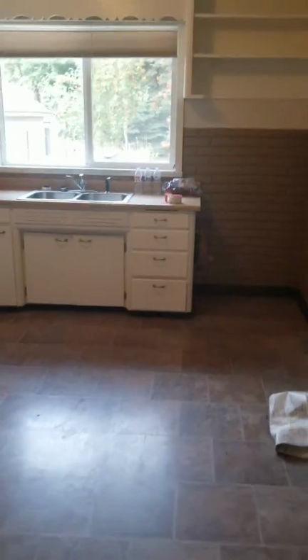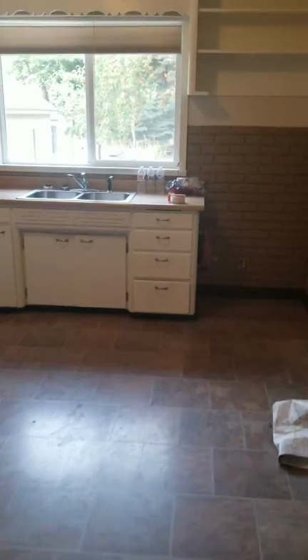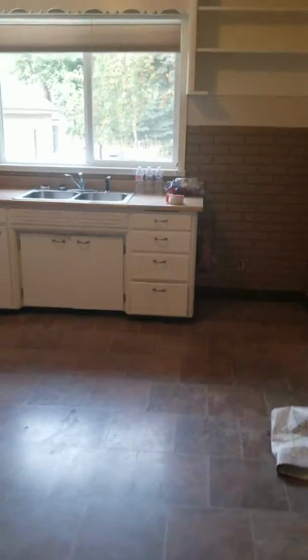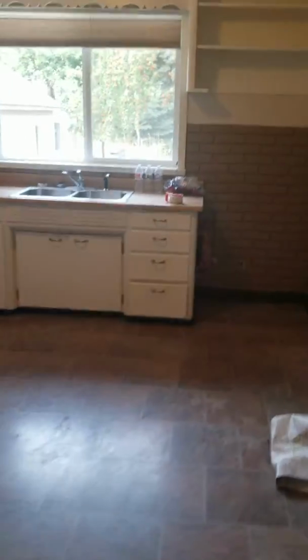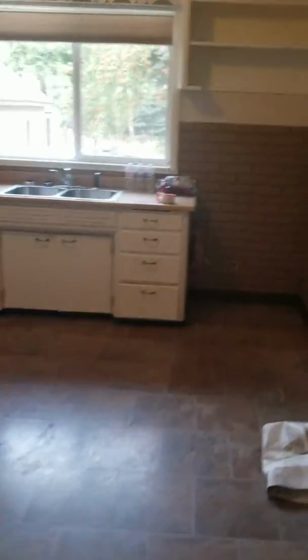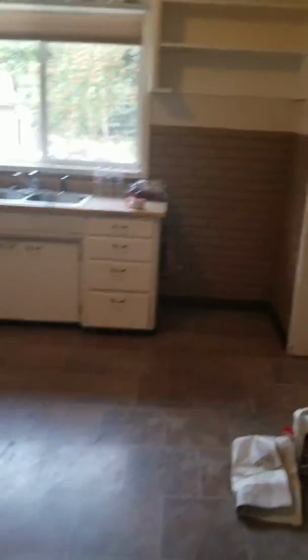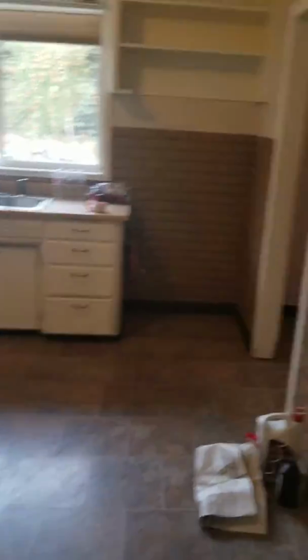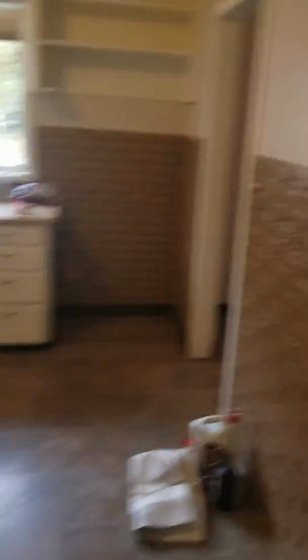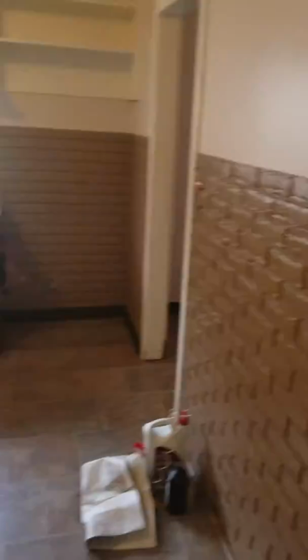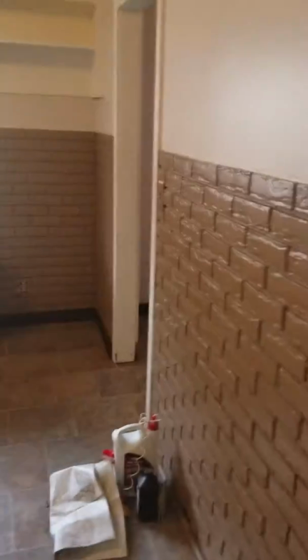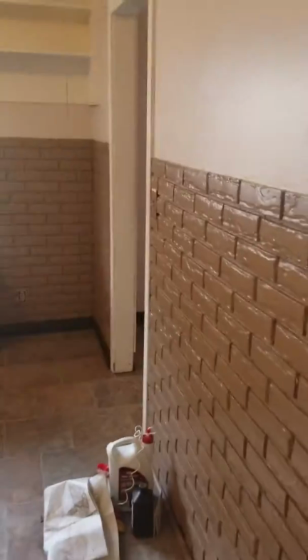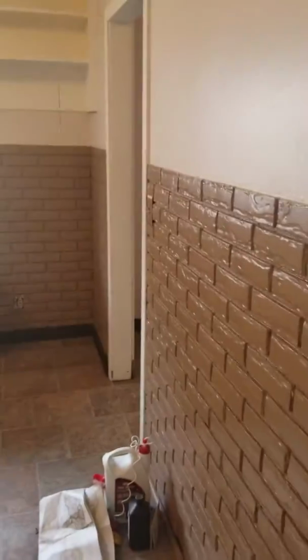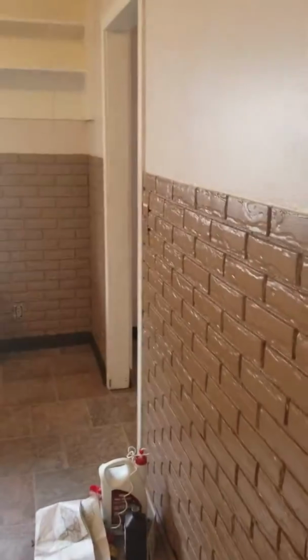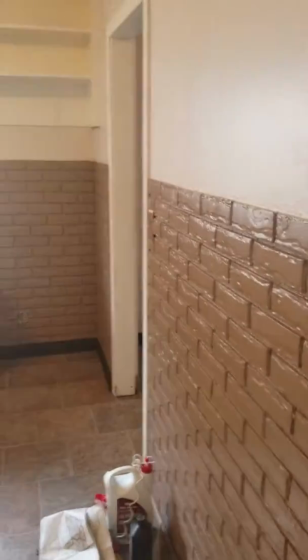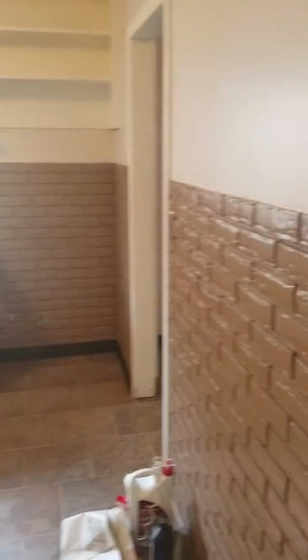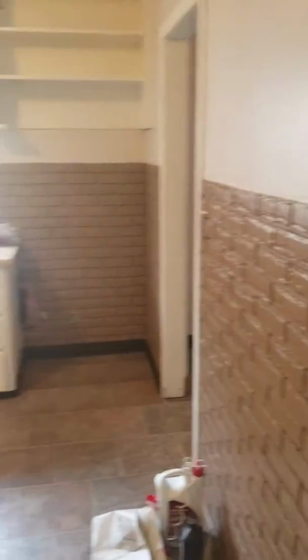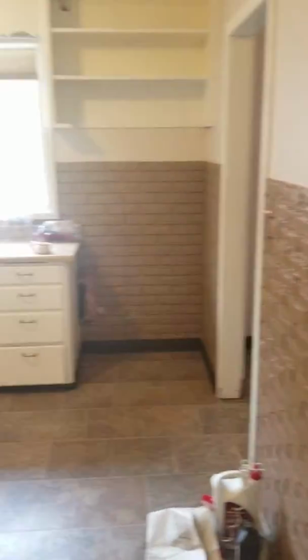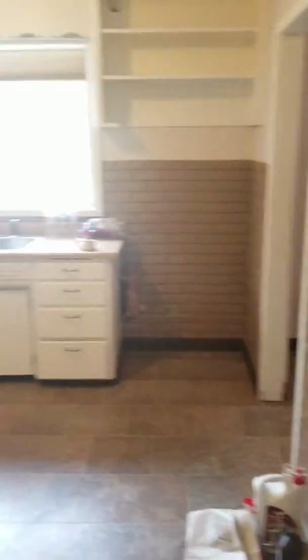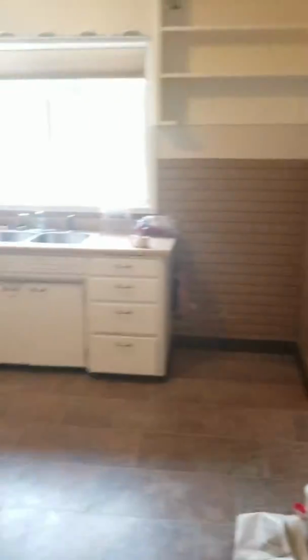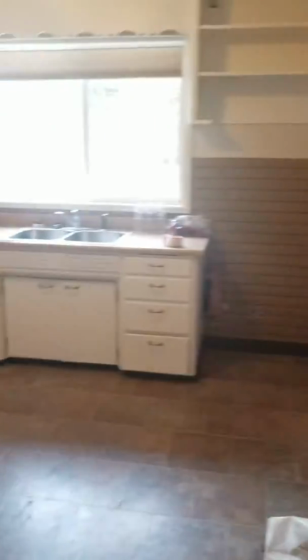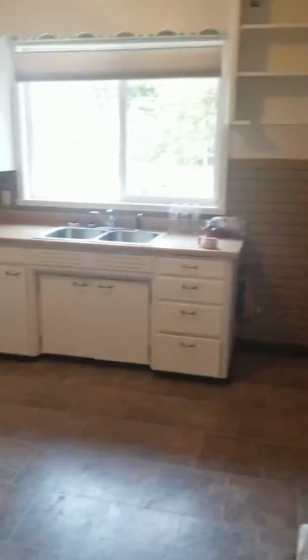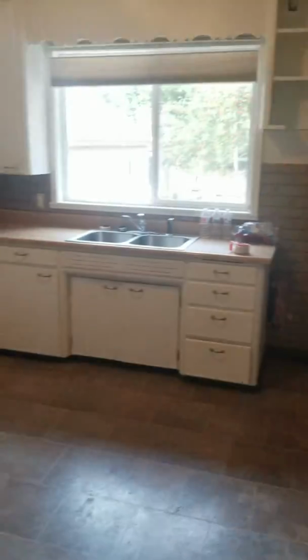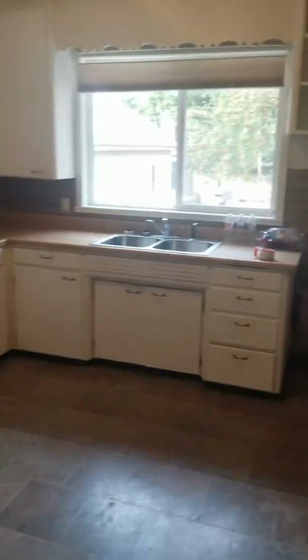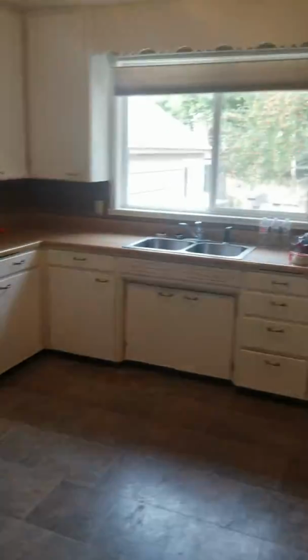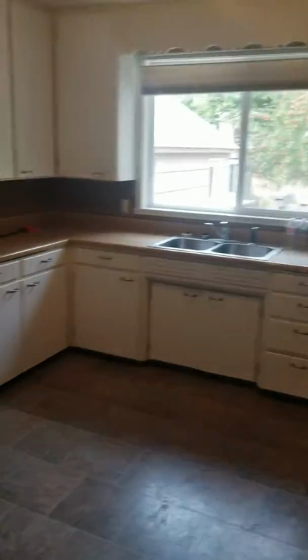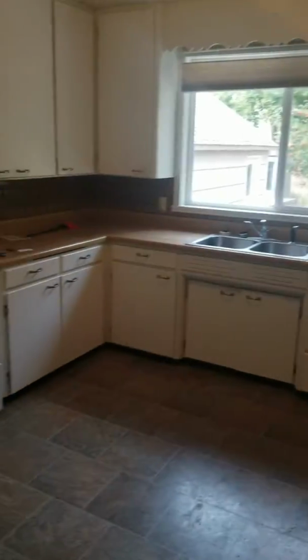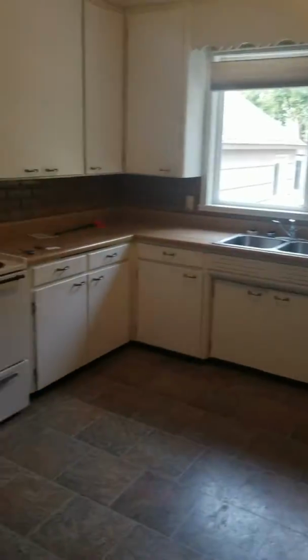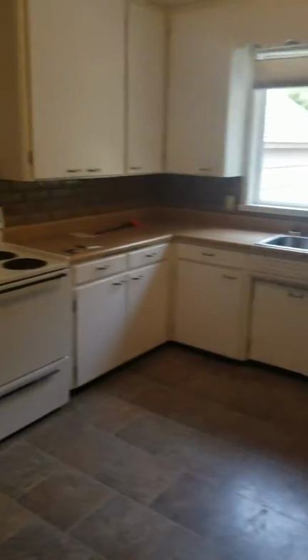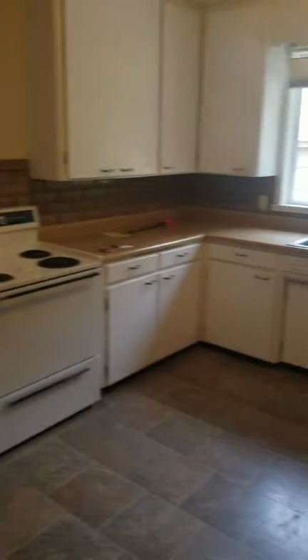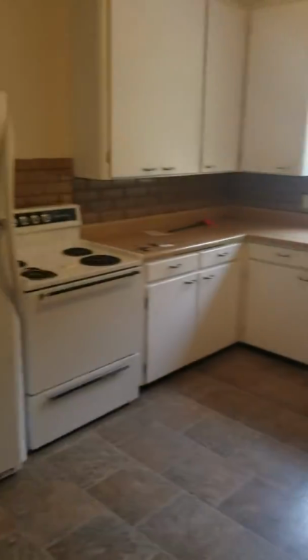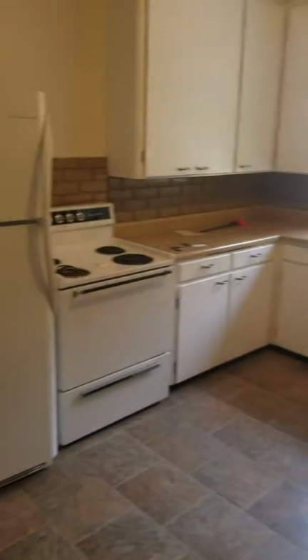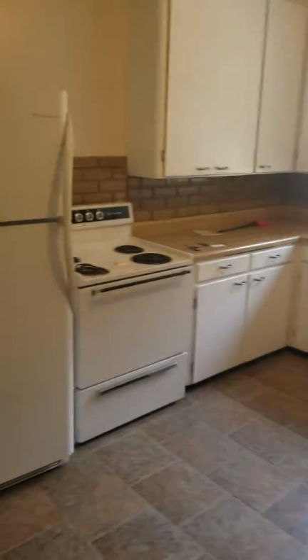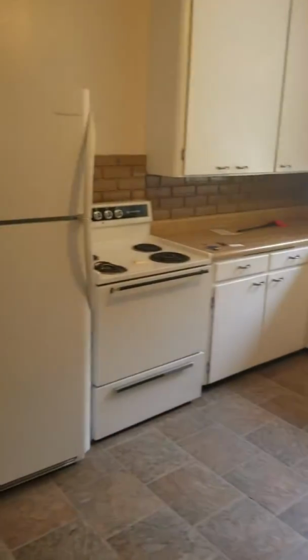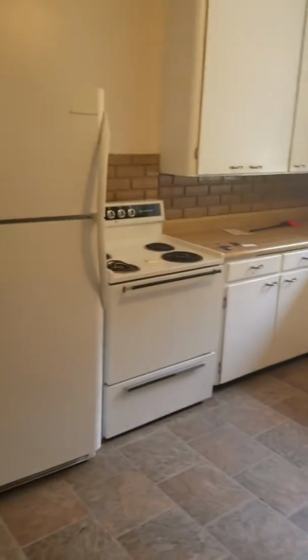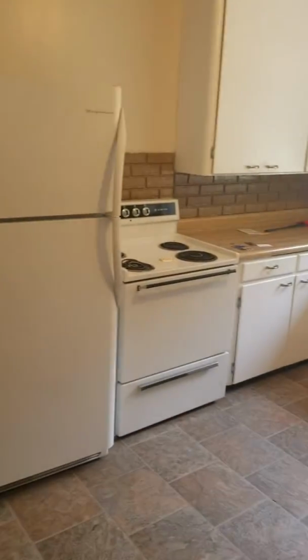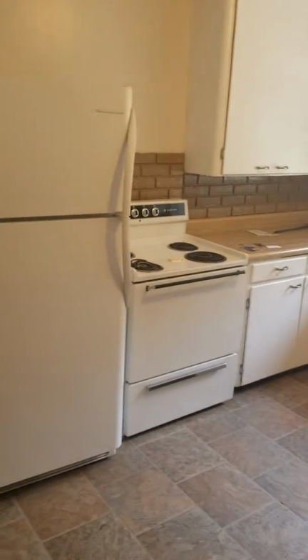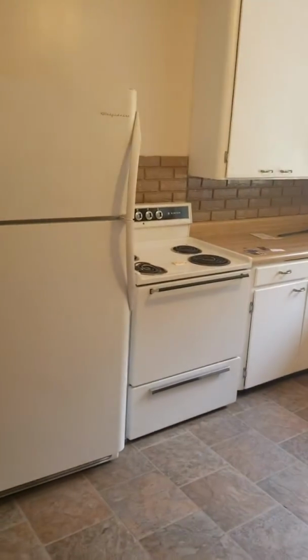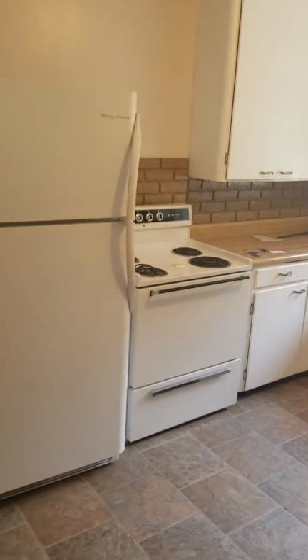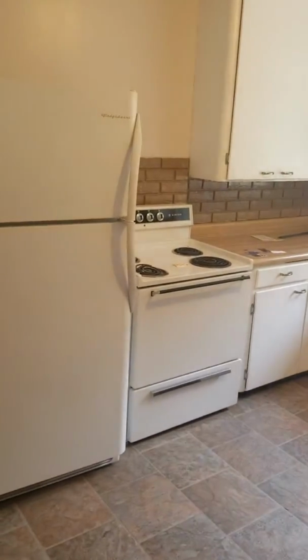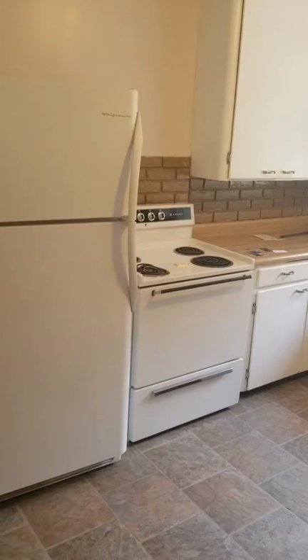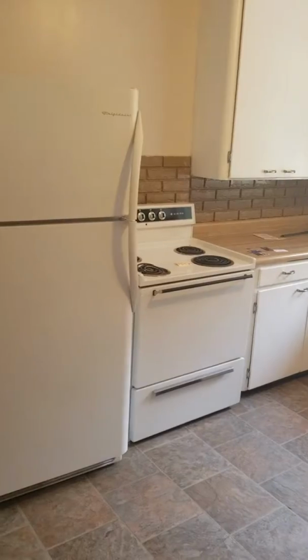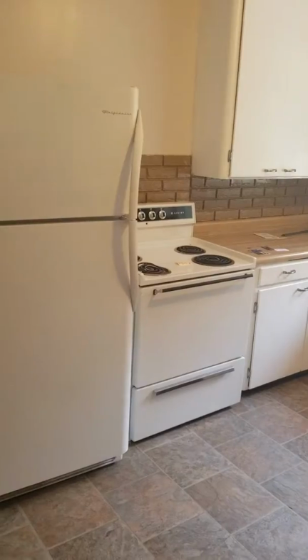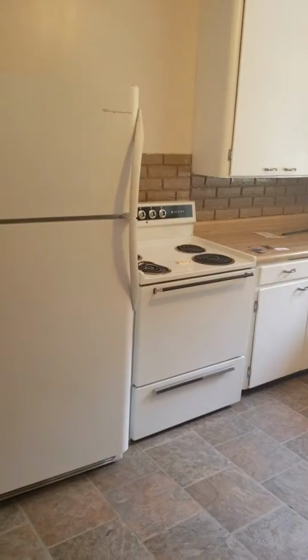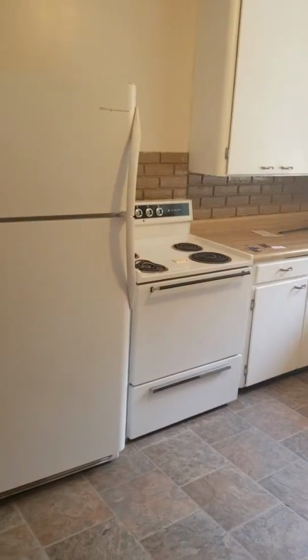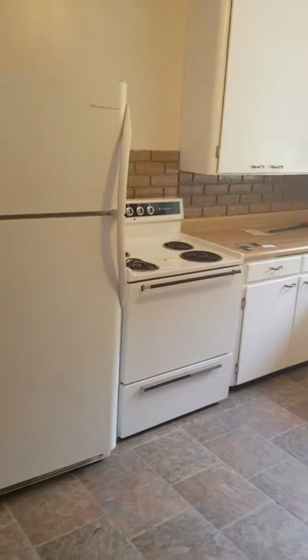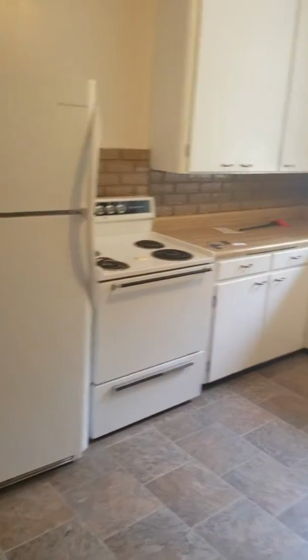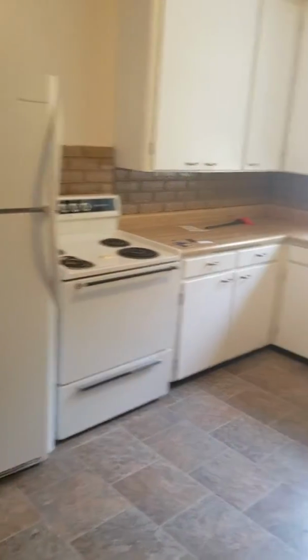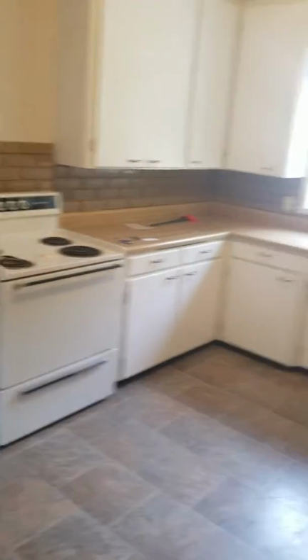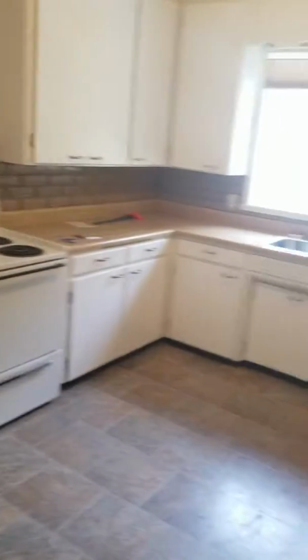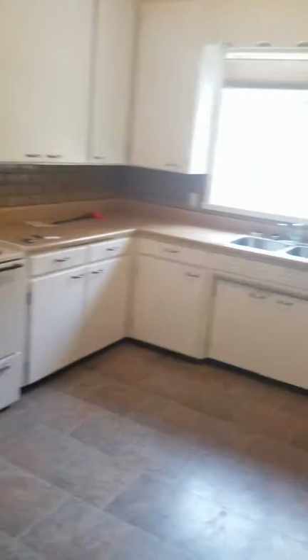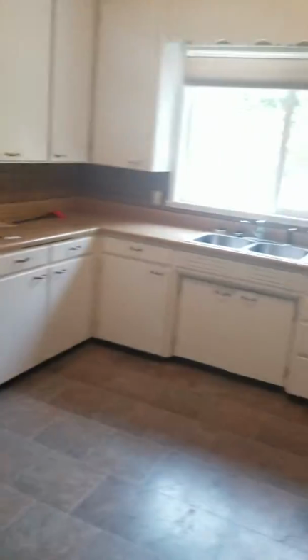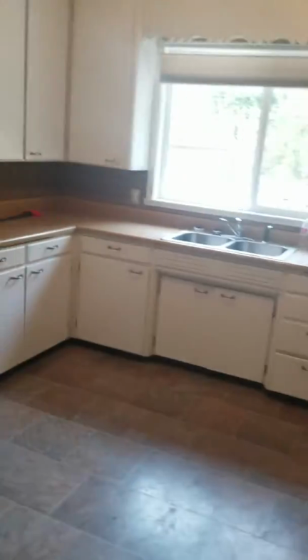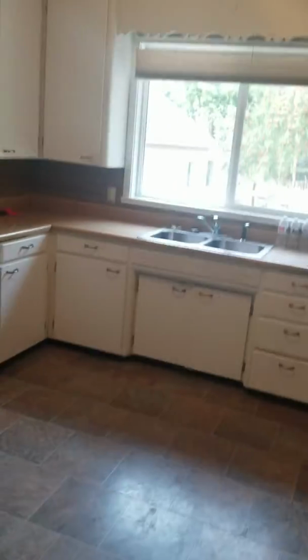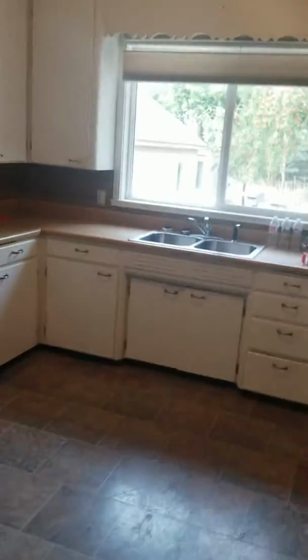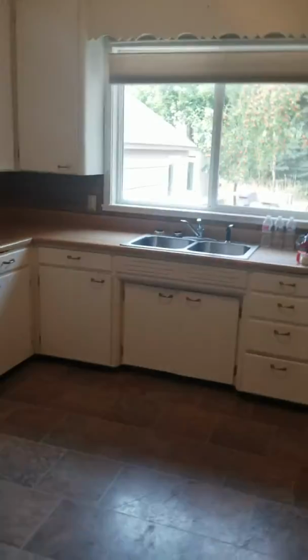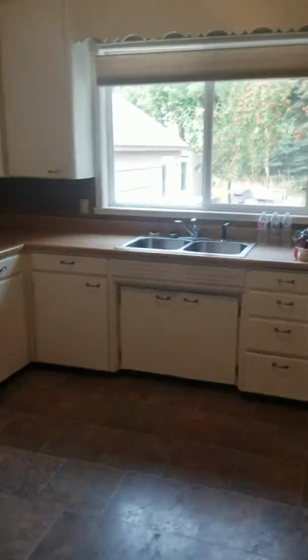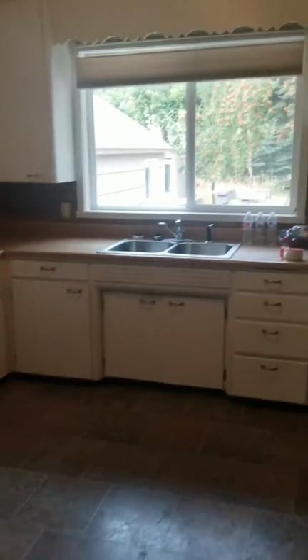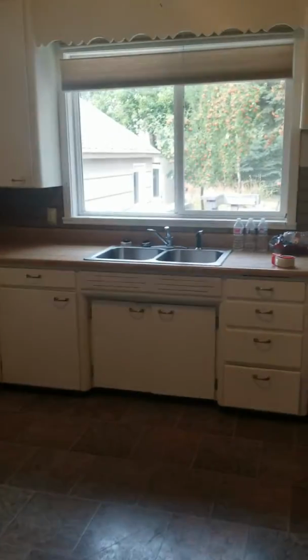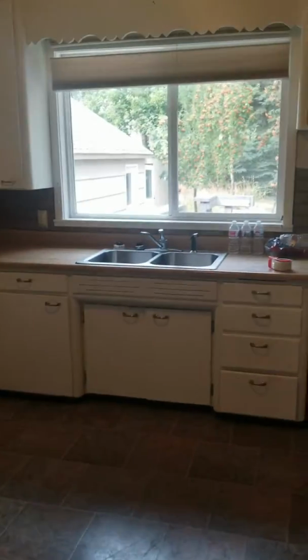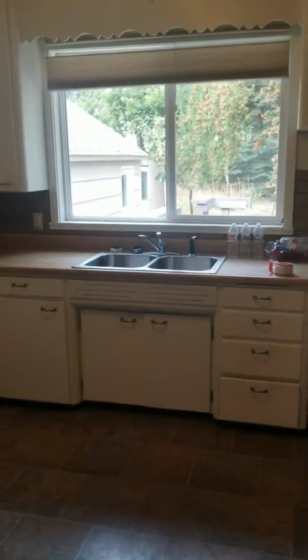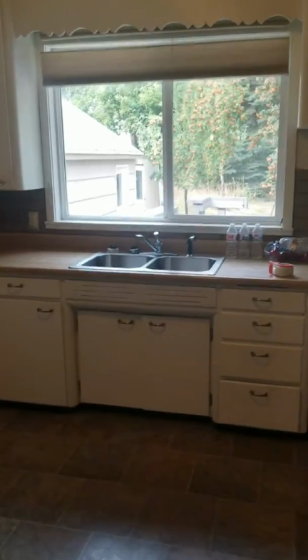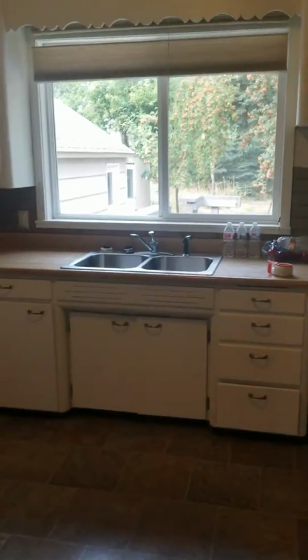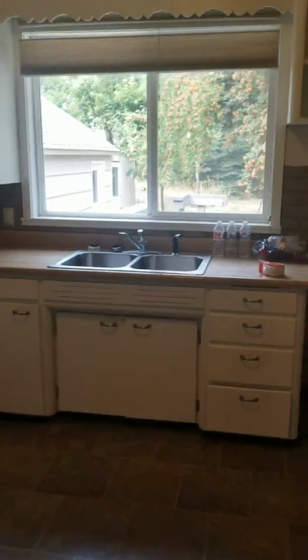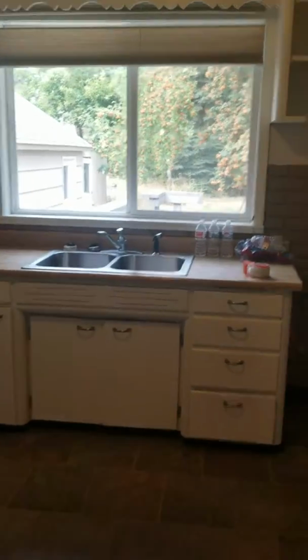You got a kitchen area and a decent sized space. Fridge, stove, sink — no dishwasher.